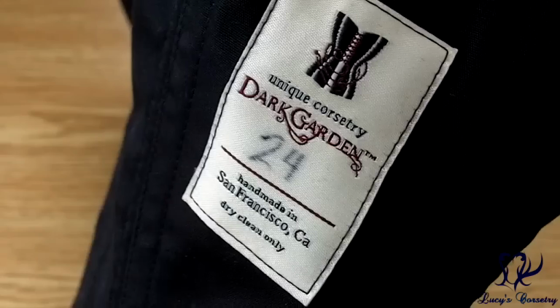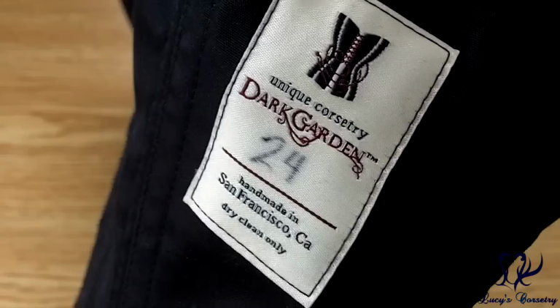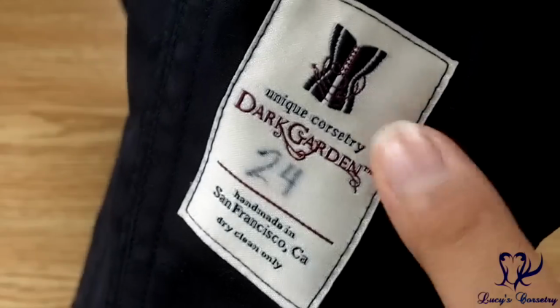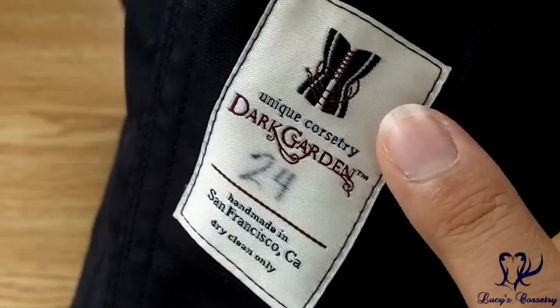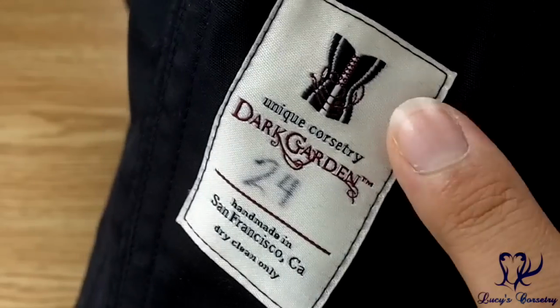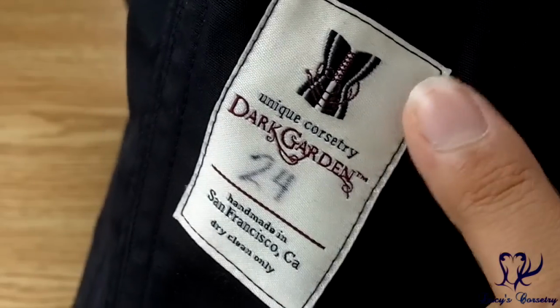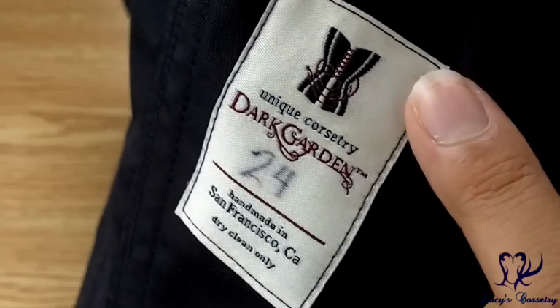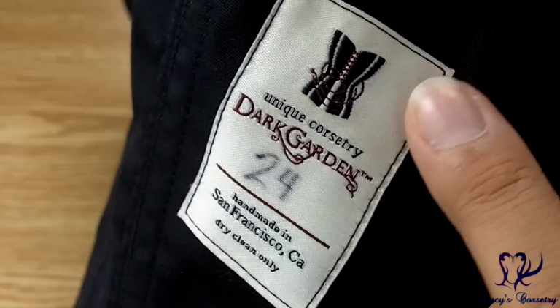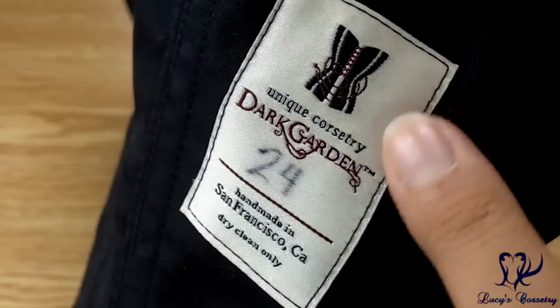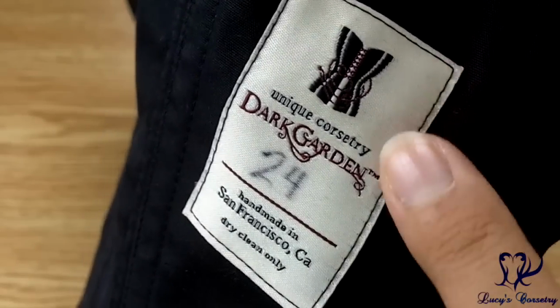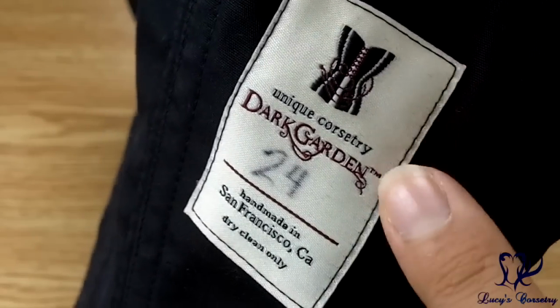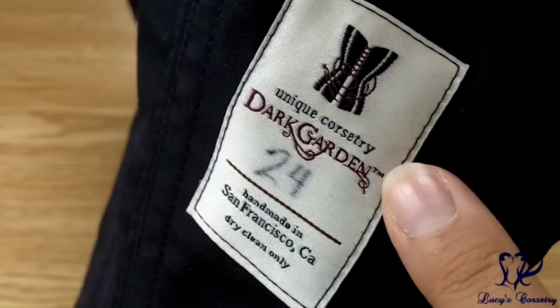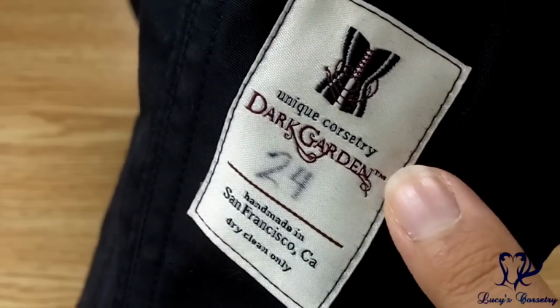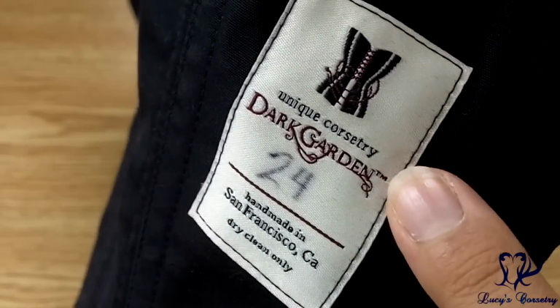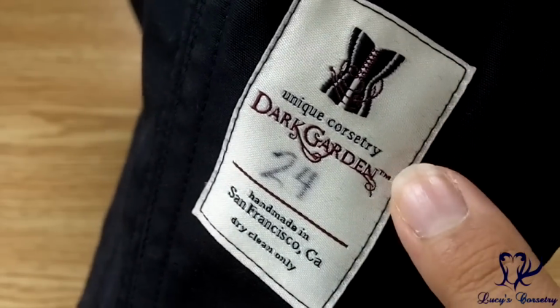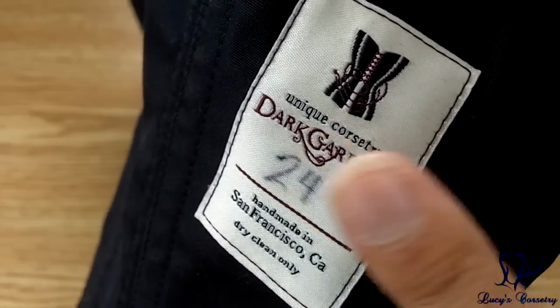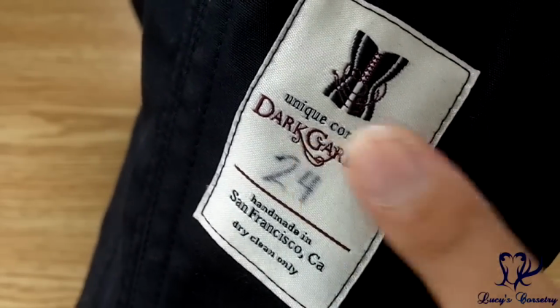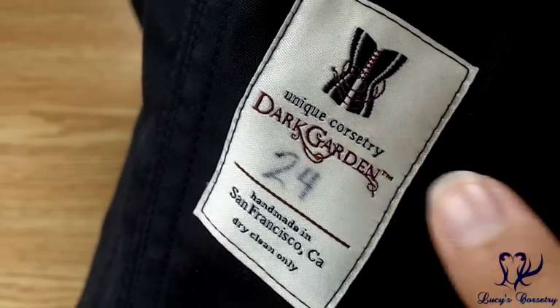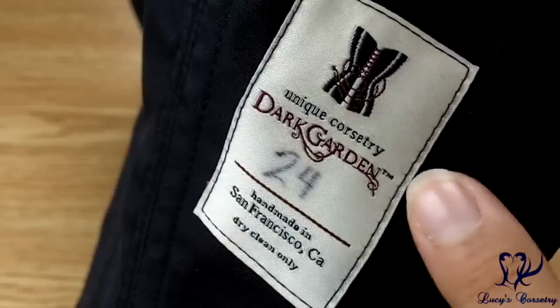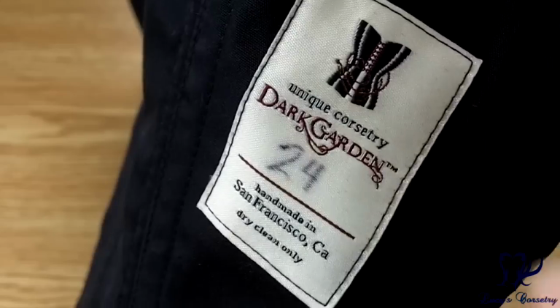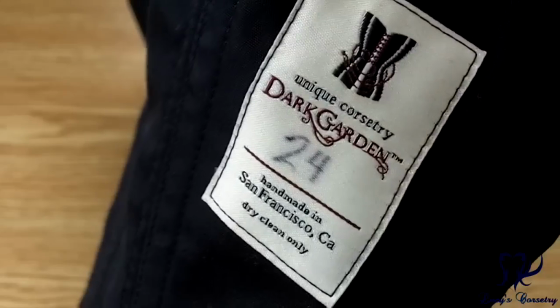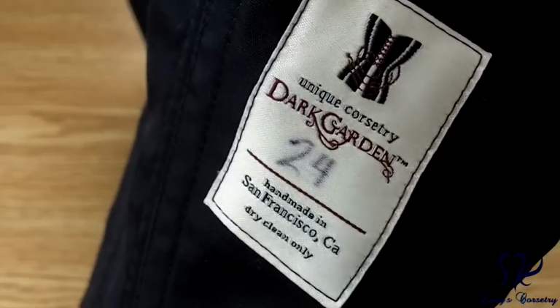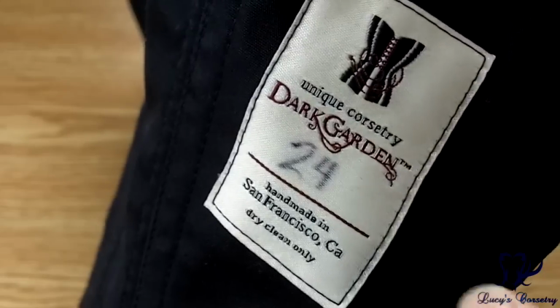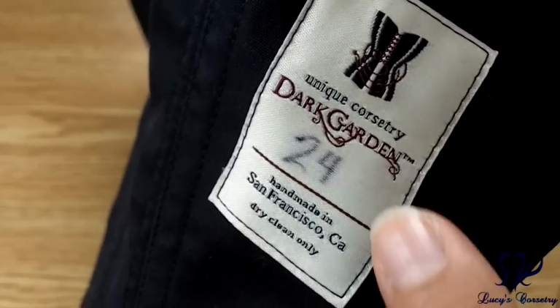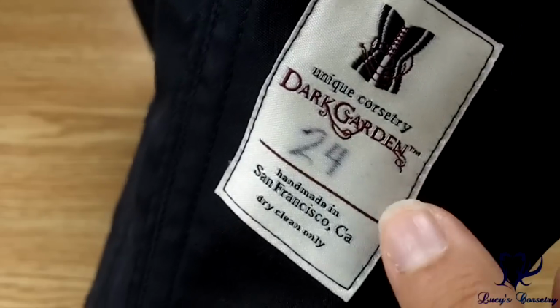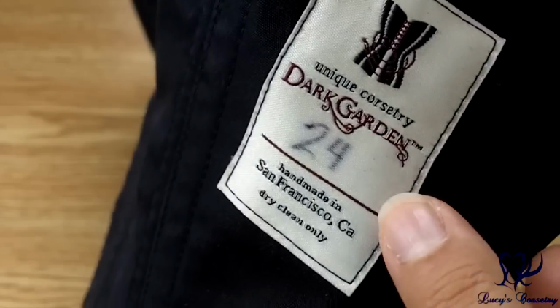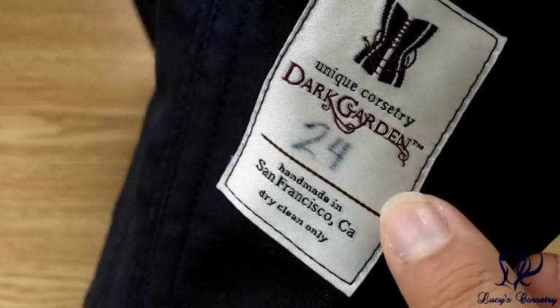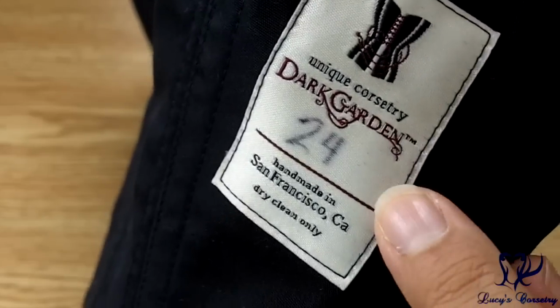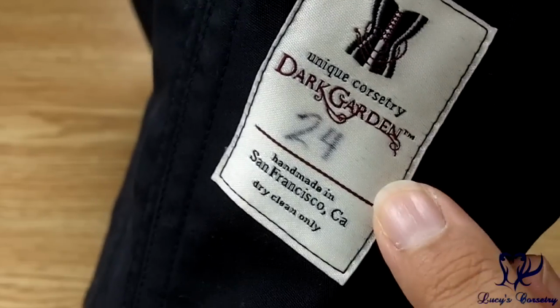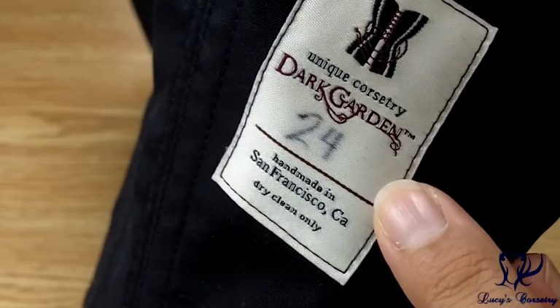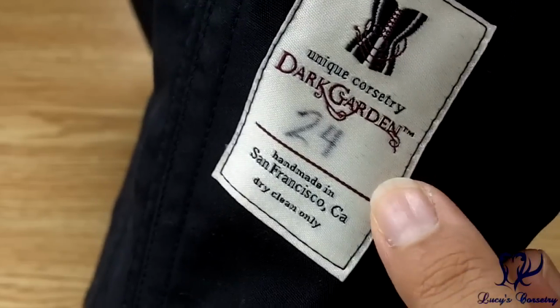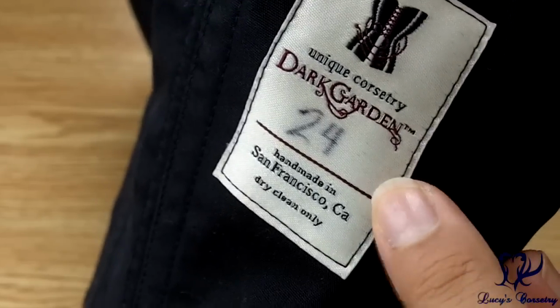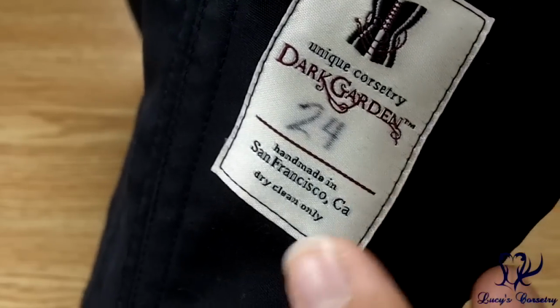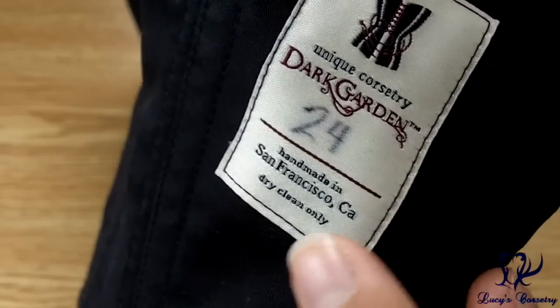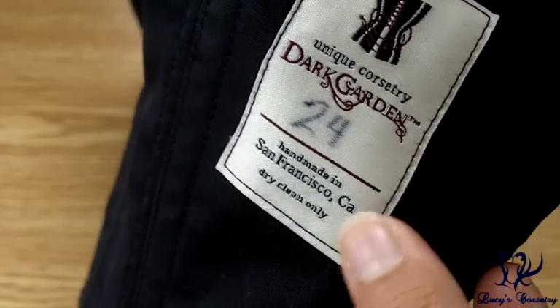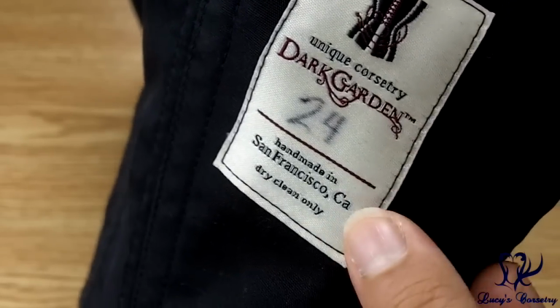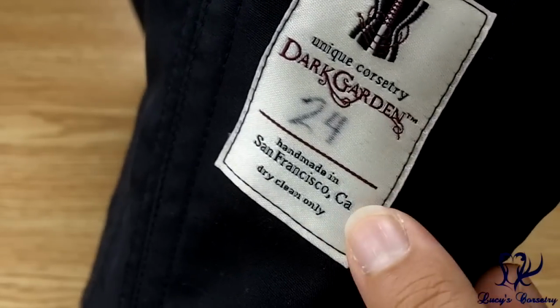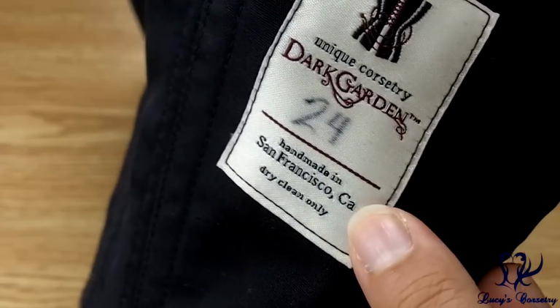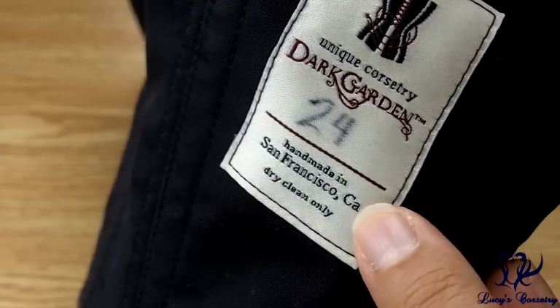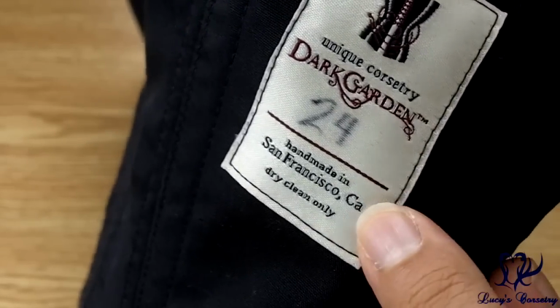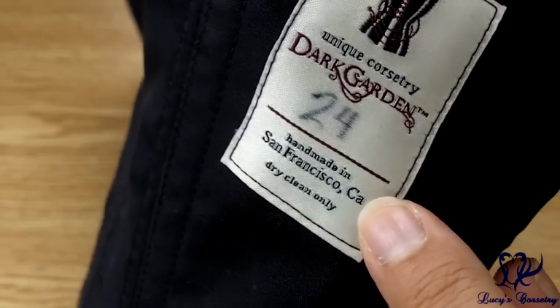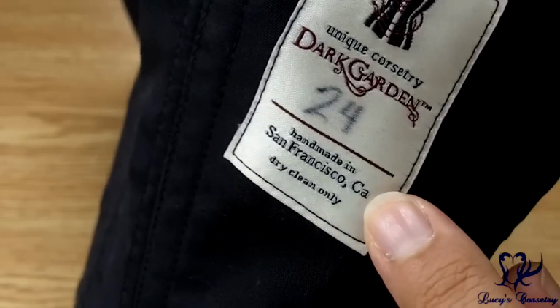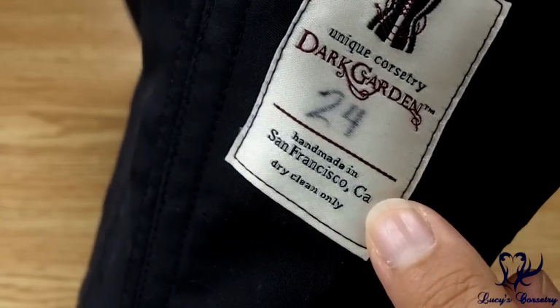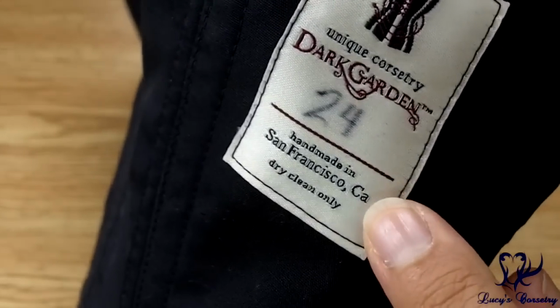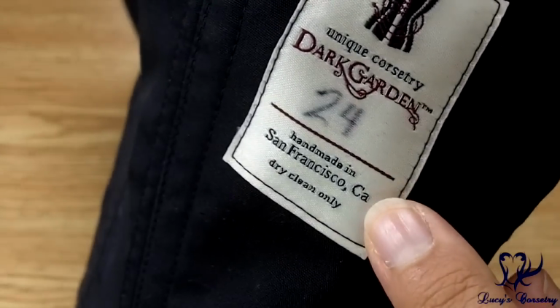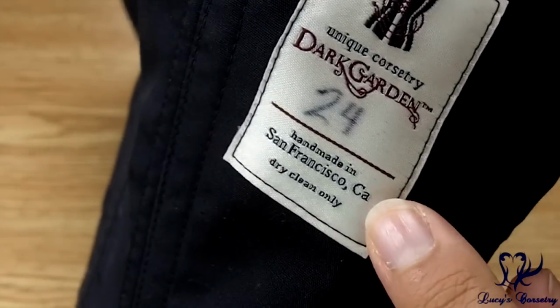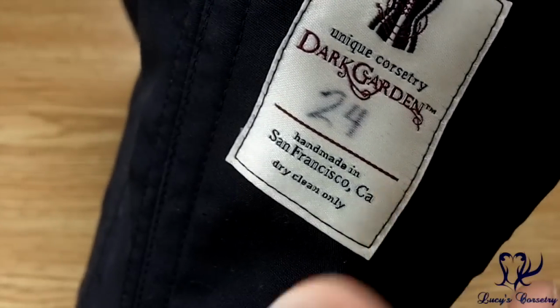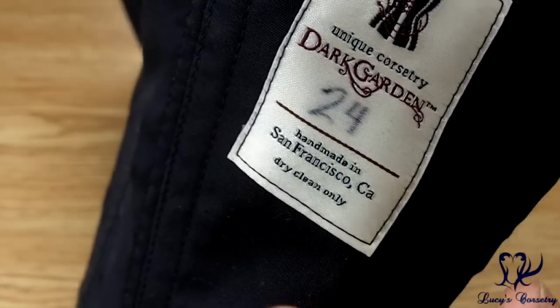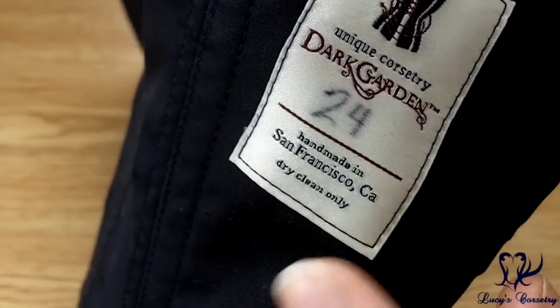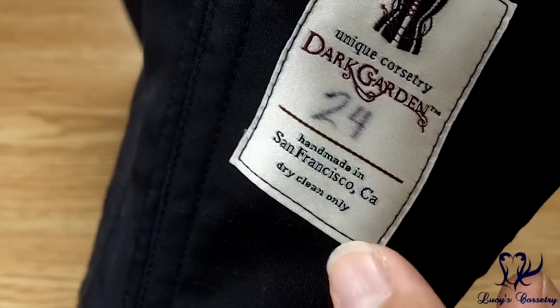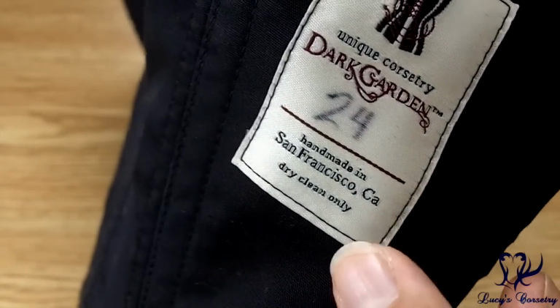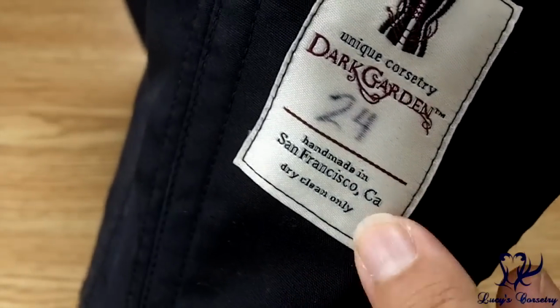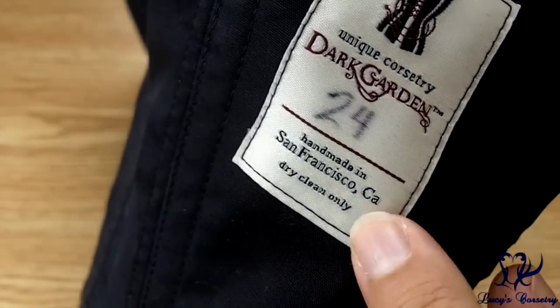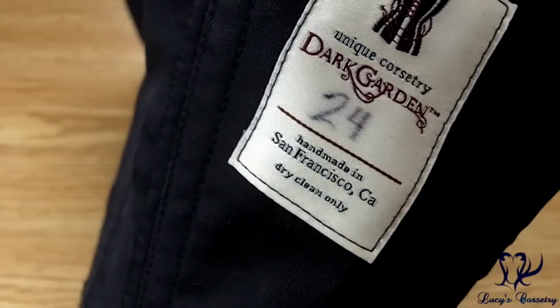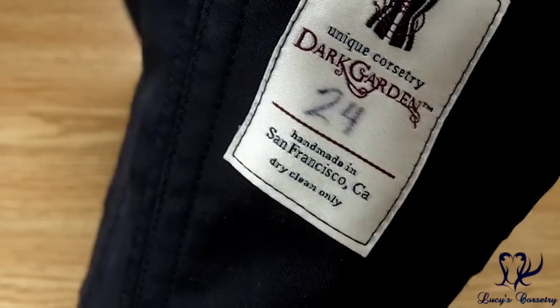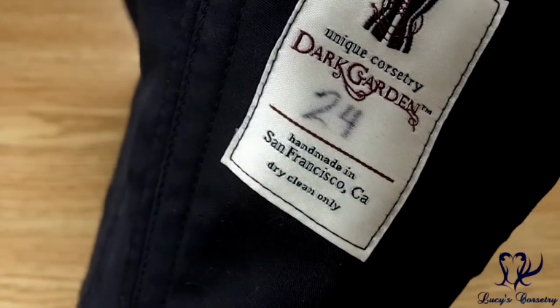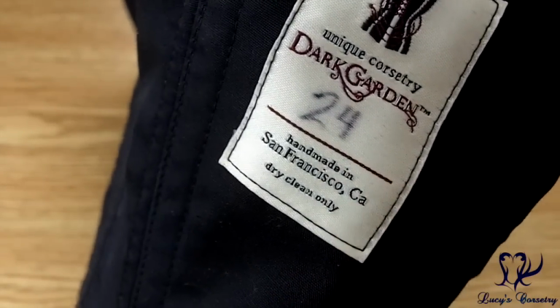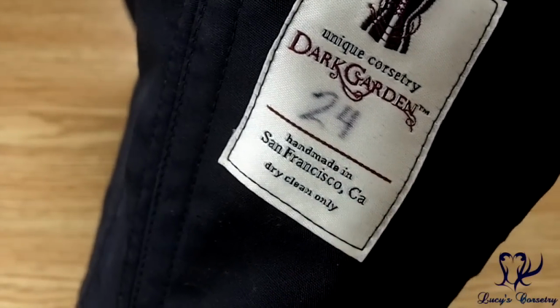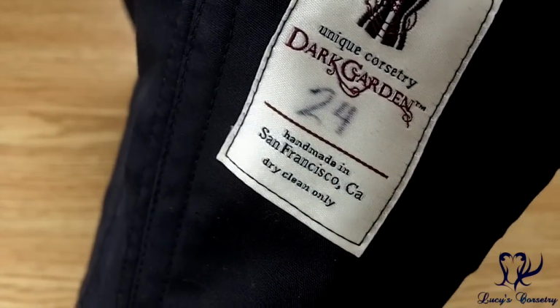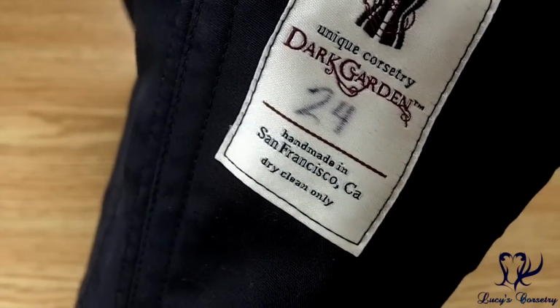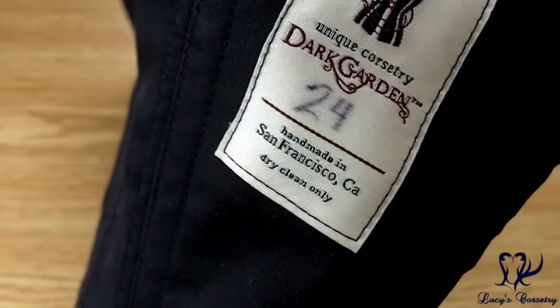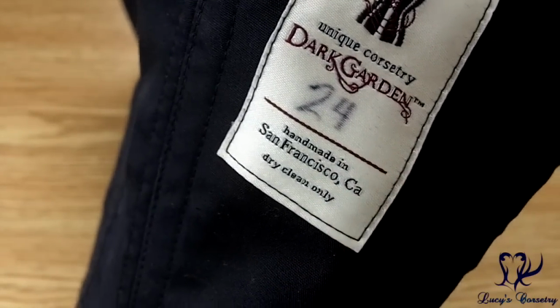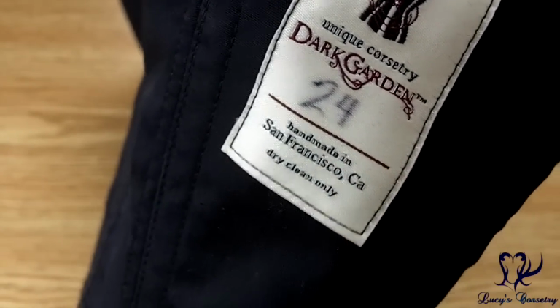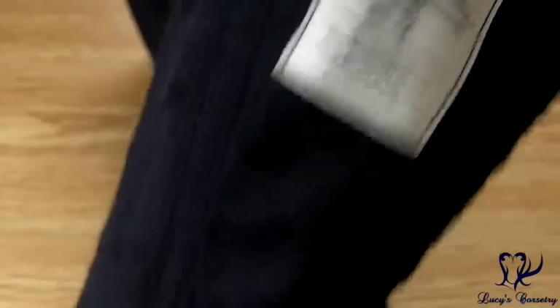Here's a close-up of the Dark Garden label: unique corsetry, size 24, made in San Francisco, dry clean only.